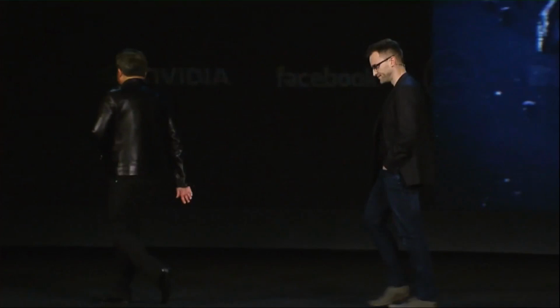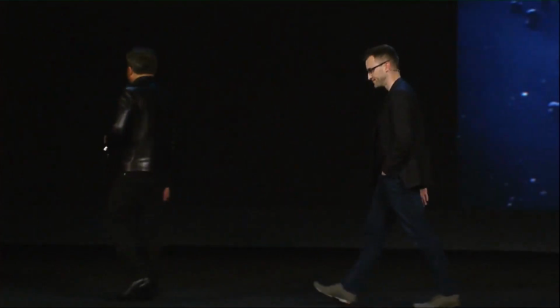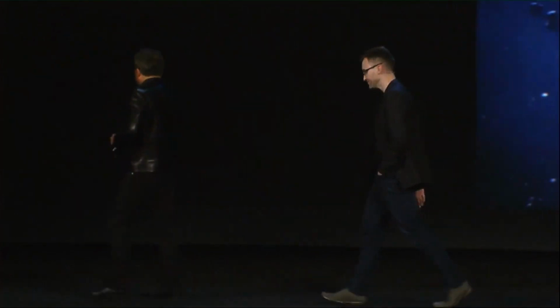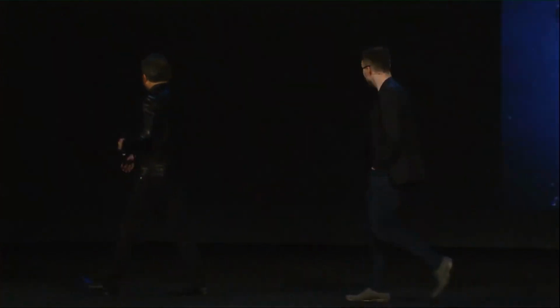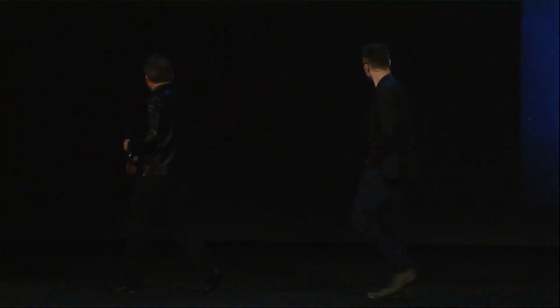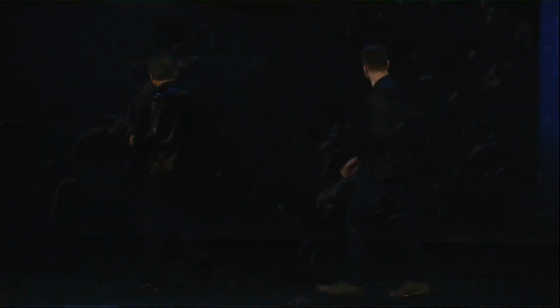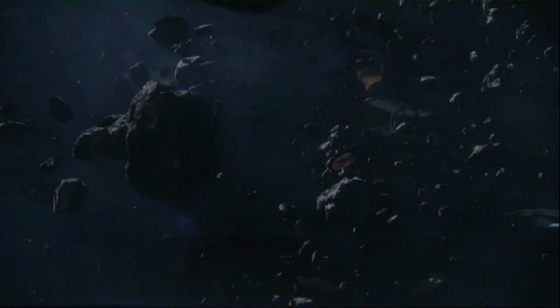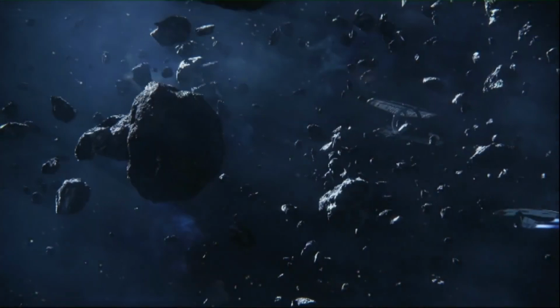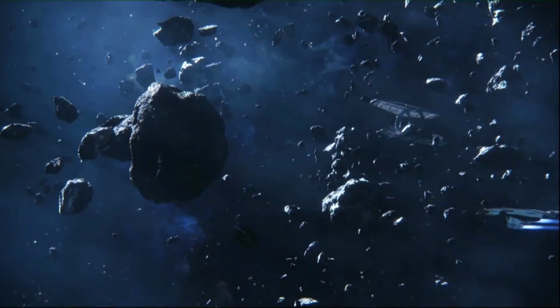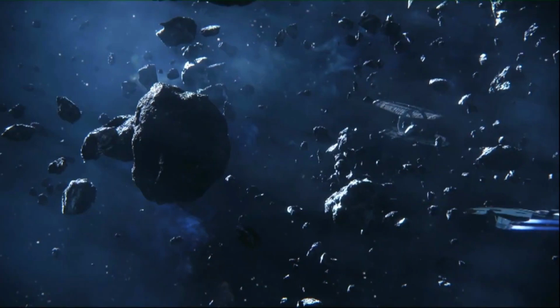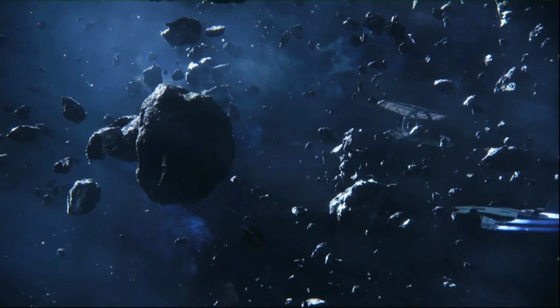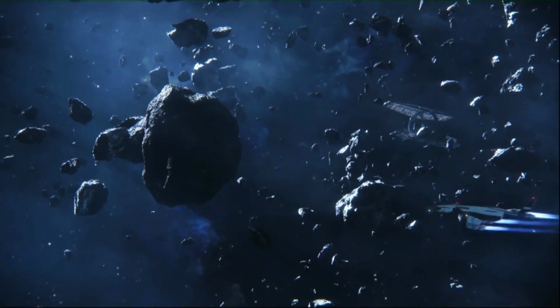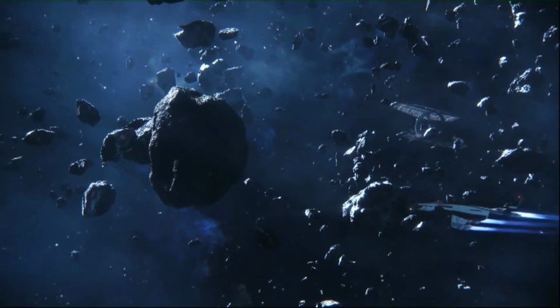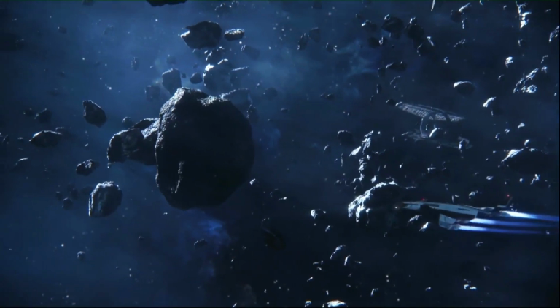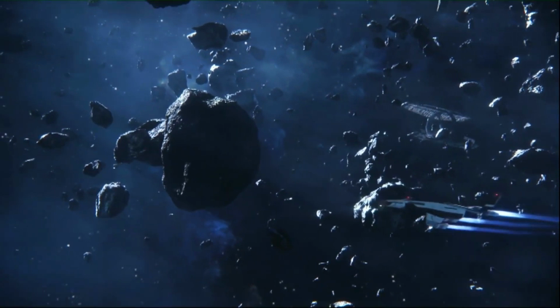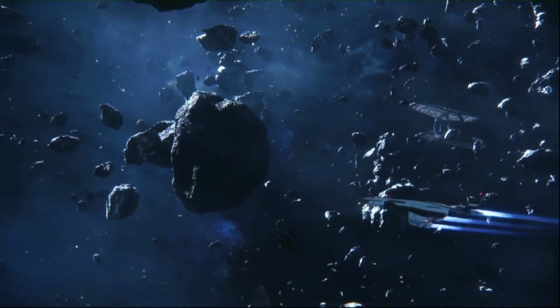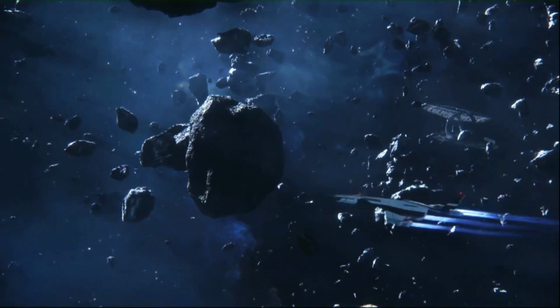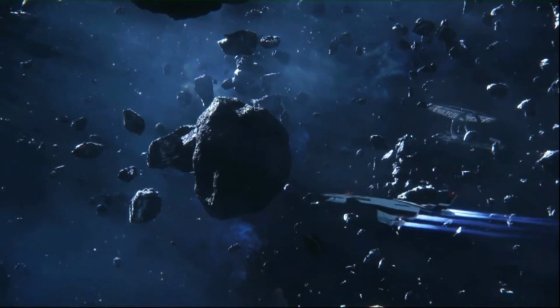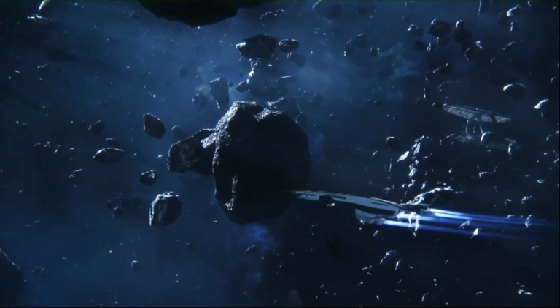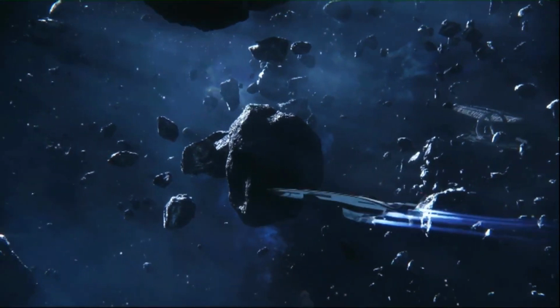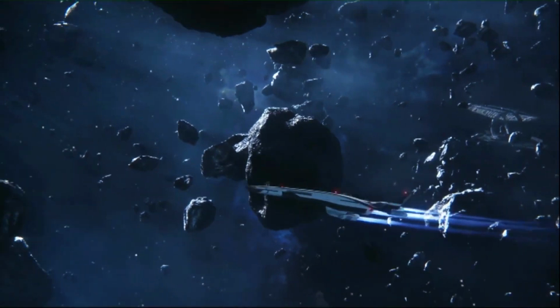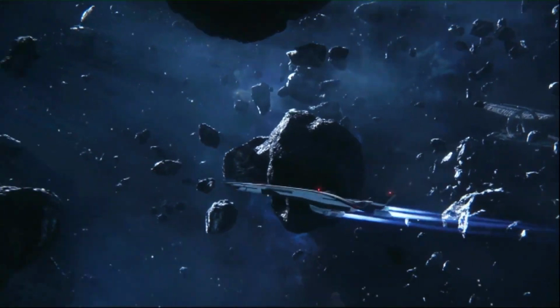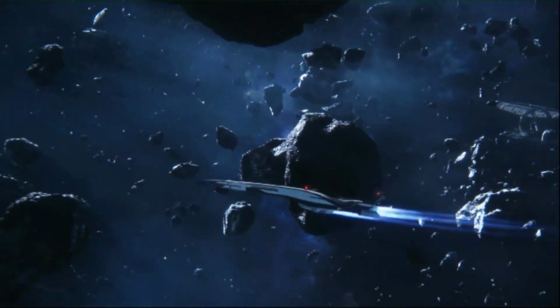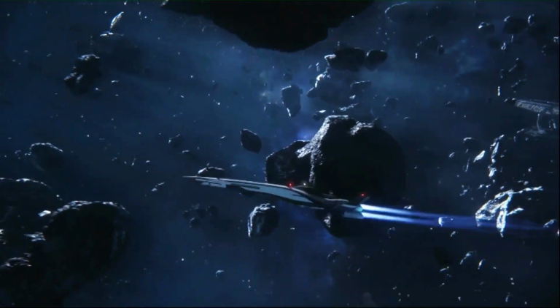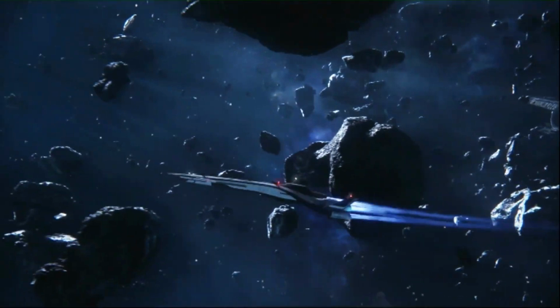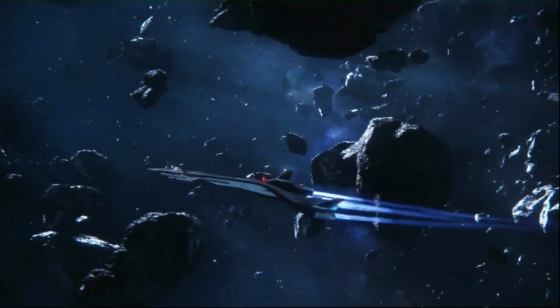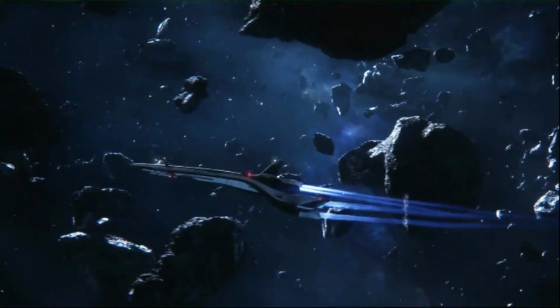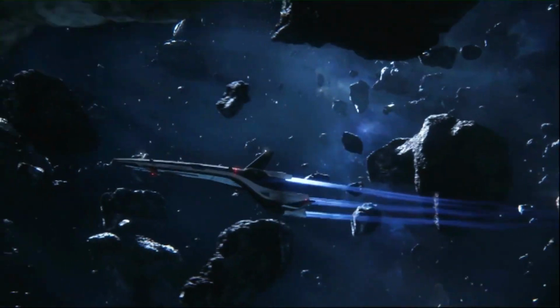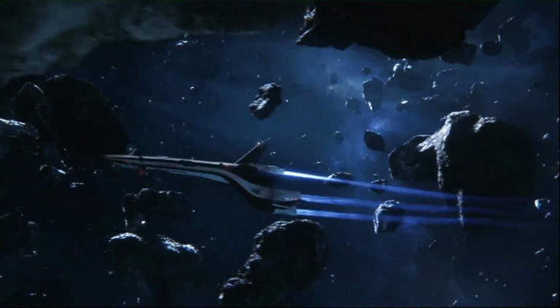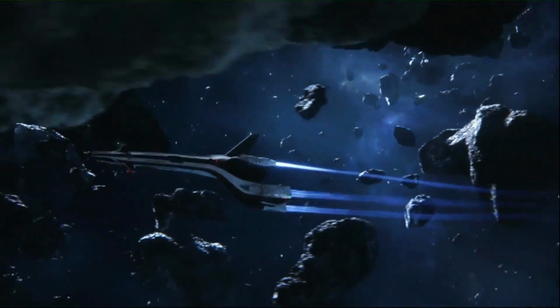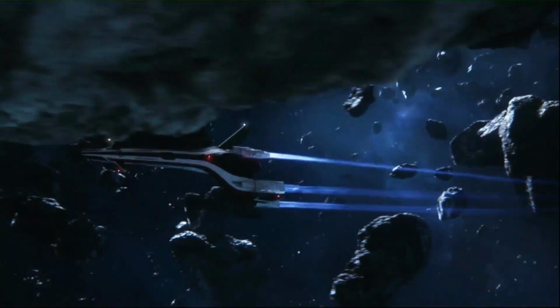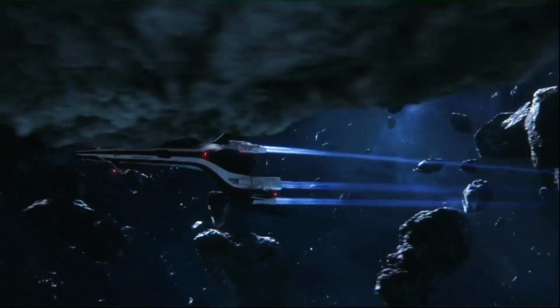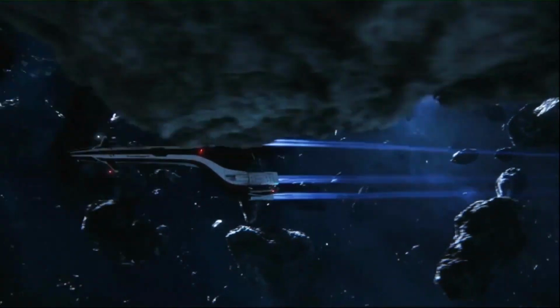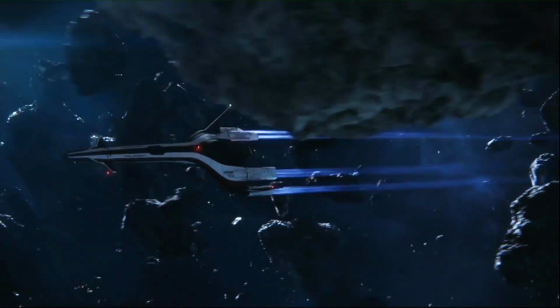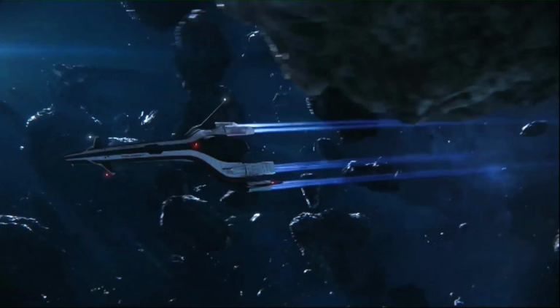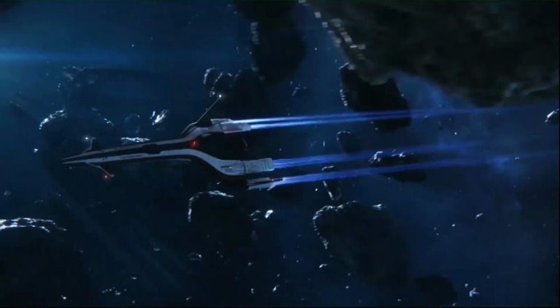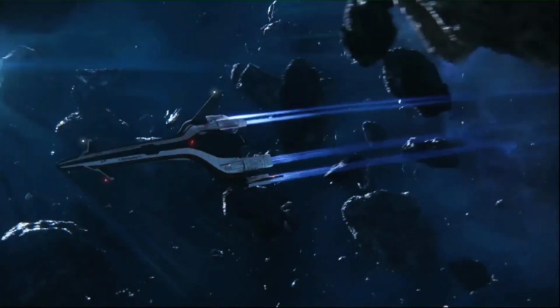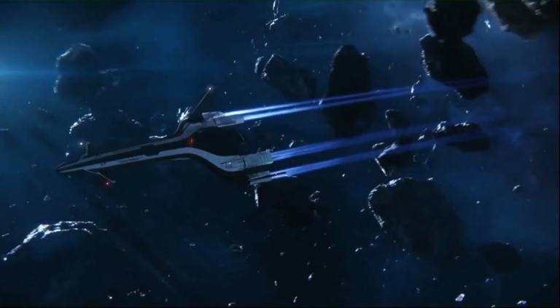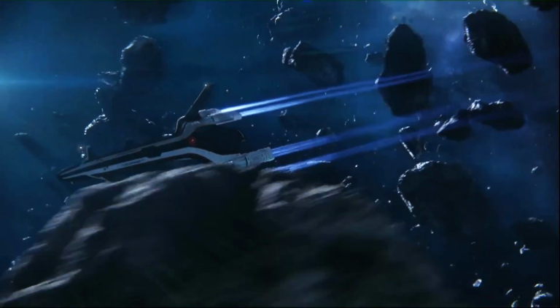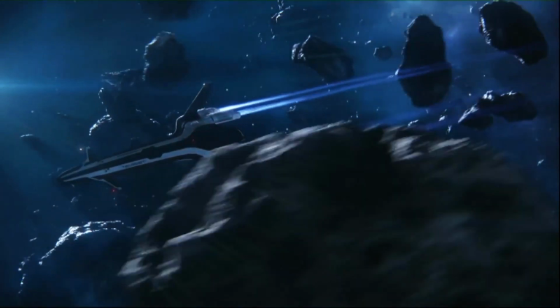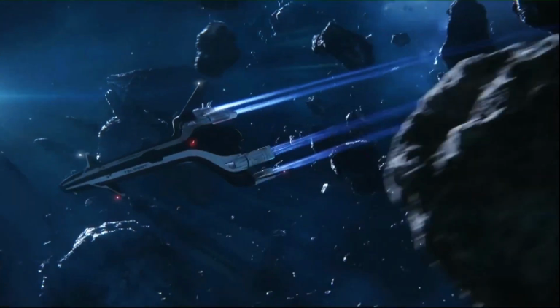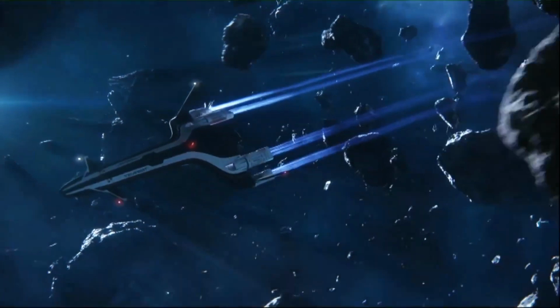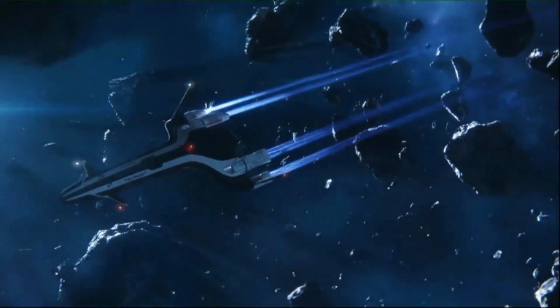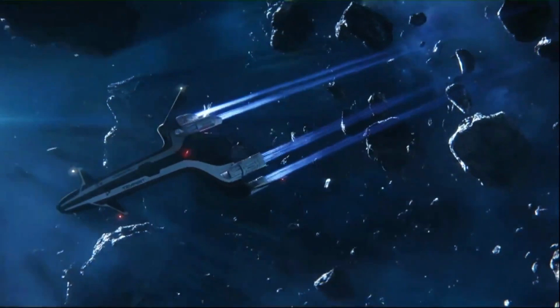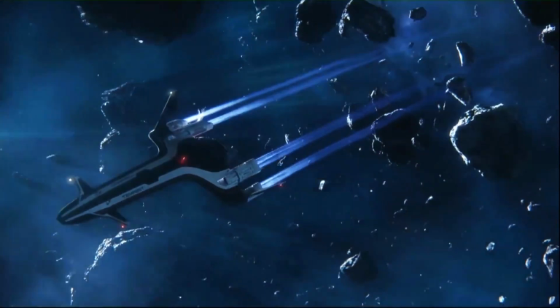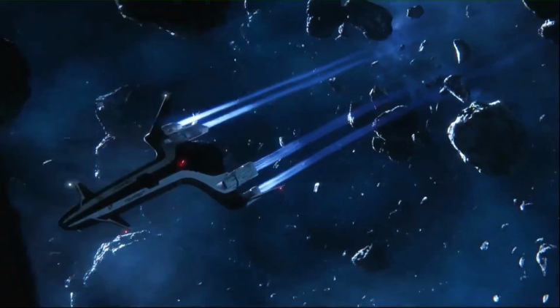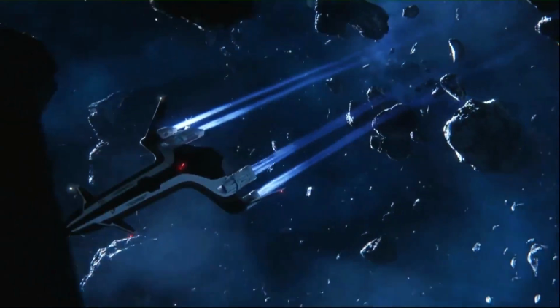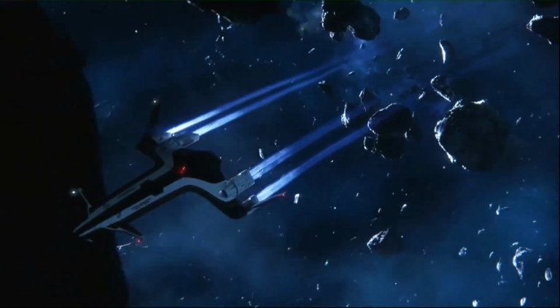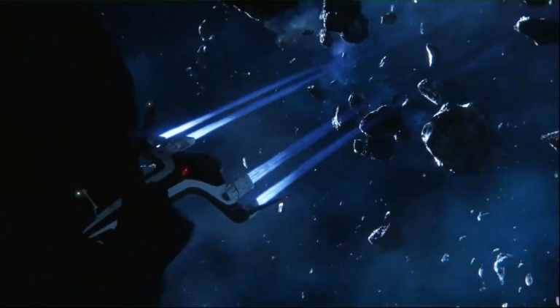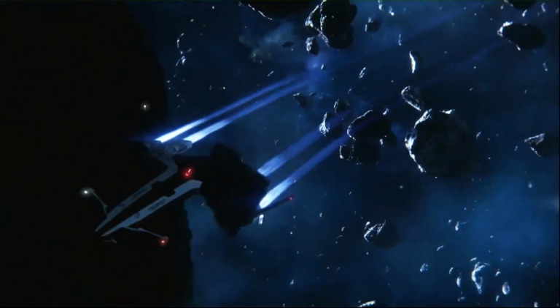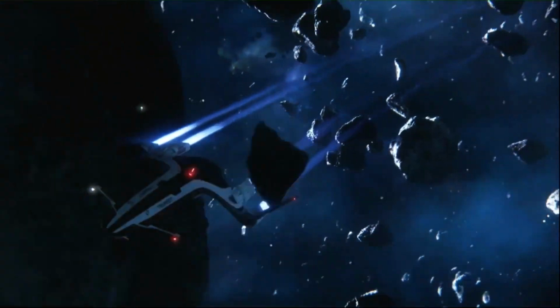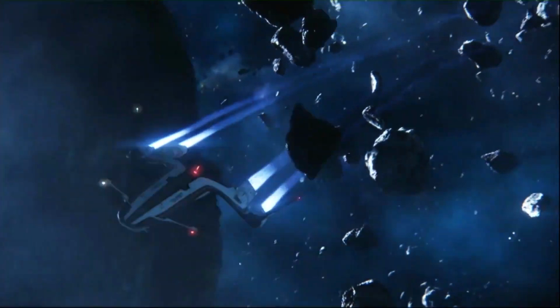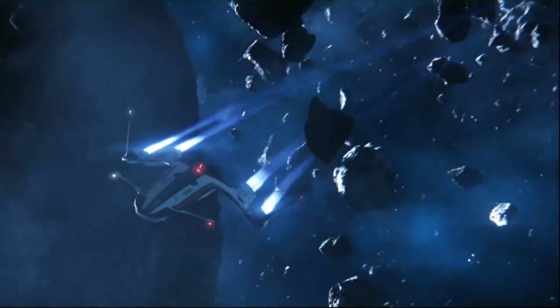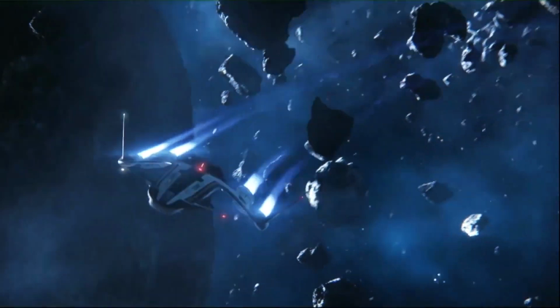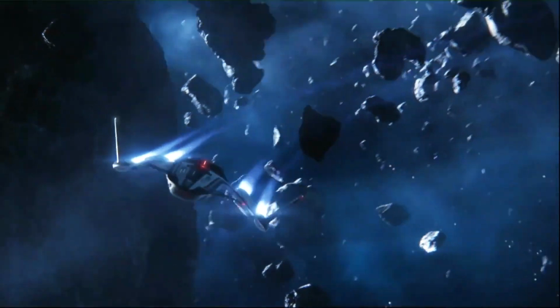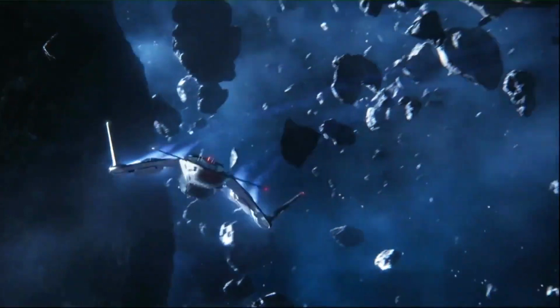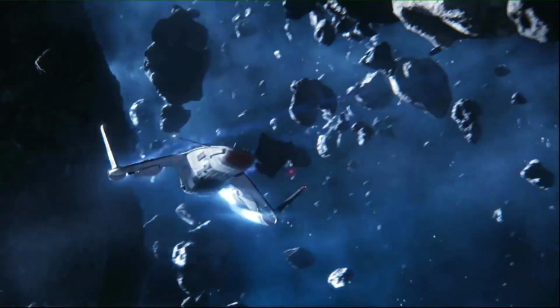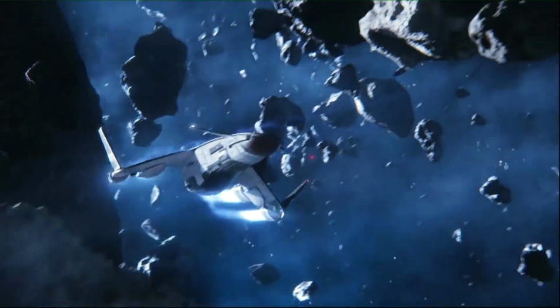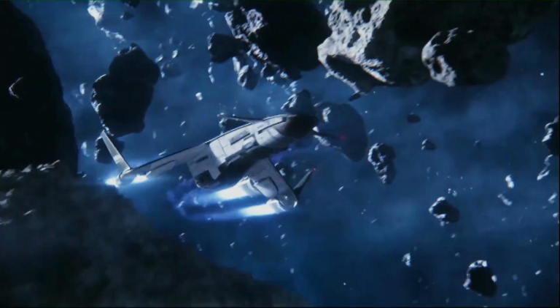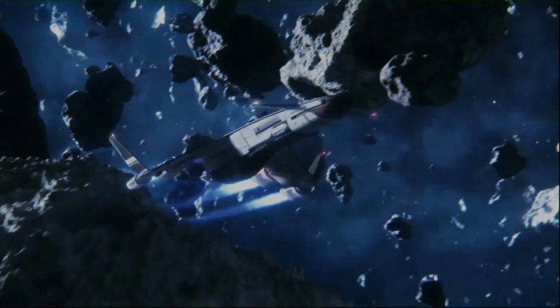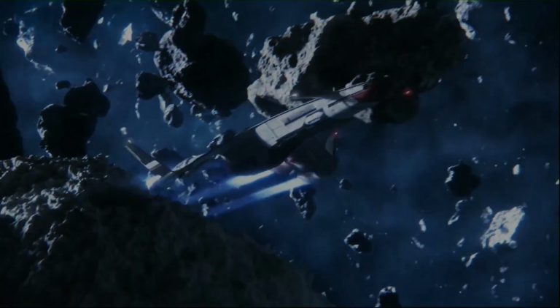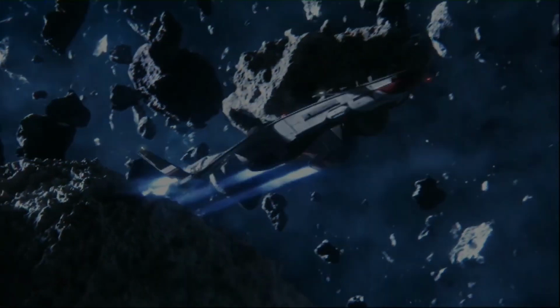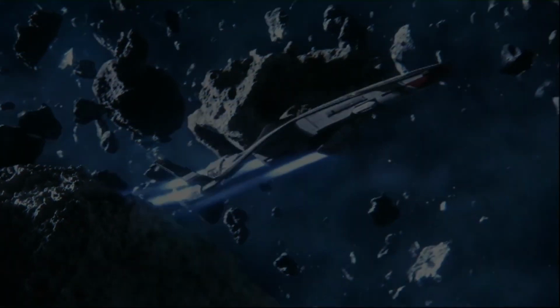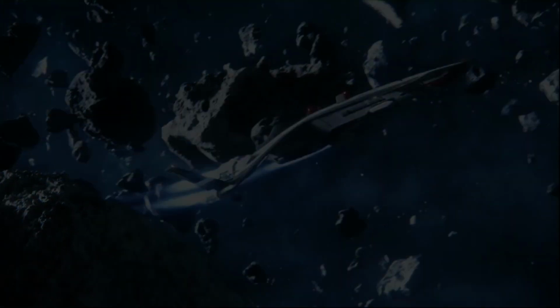Hello everybody and welcome back to LiveWire. Today we're bringing you an update video on Mass Effect Andromeda, but first, roll that intro.